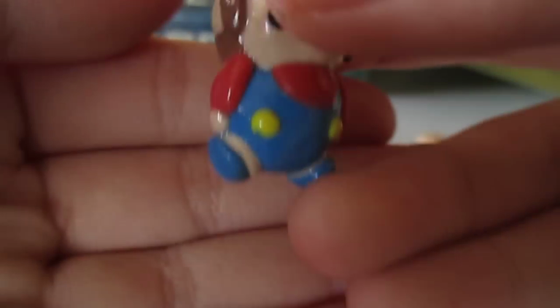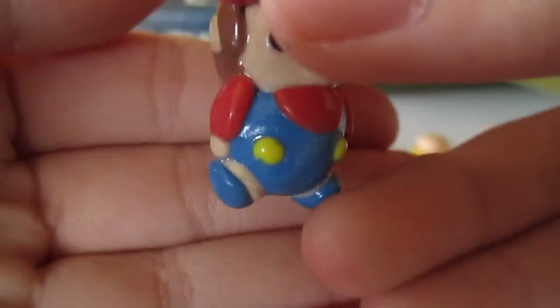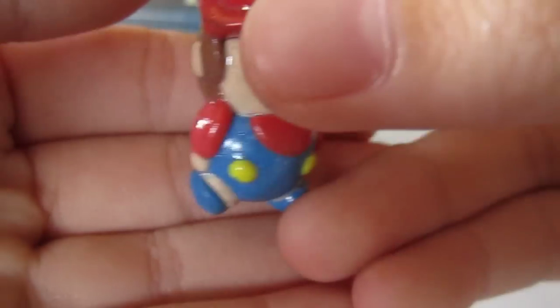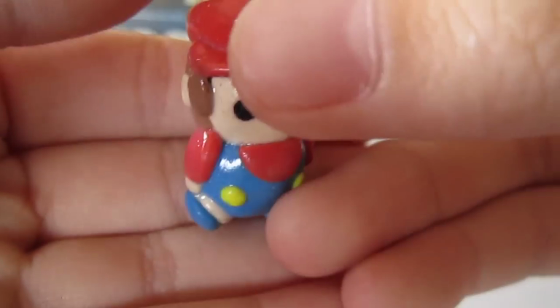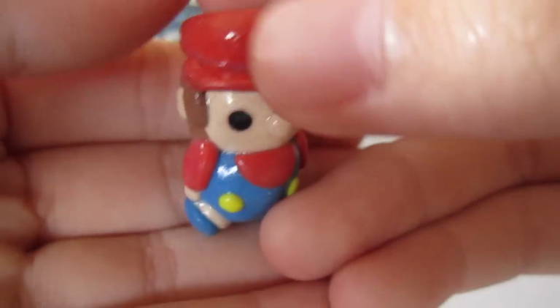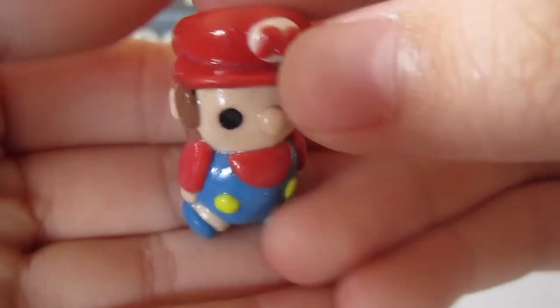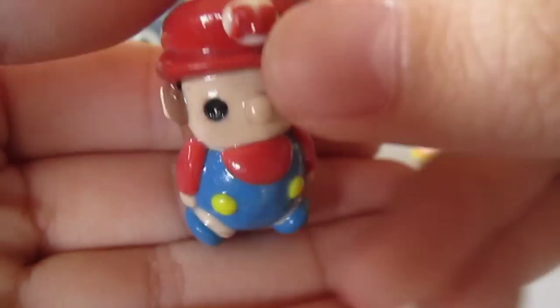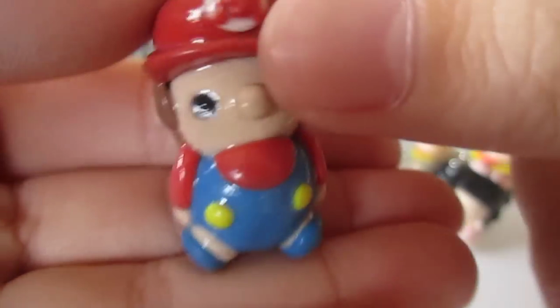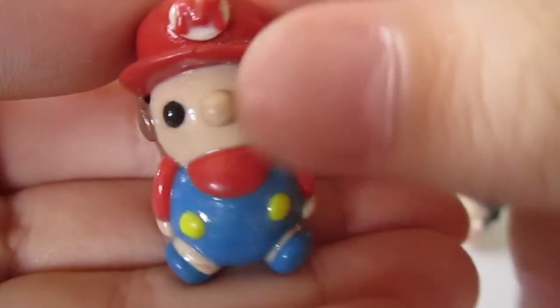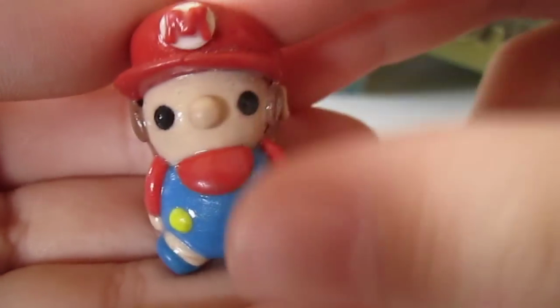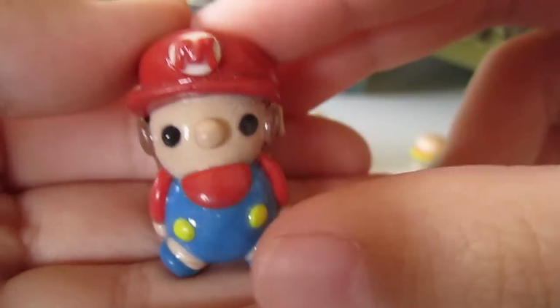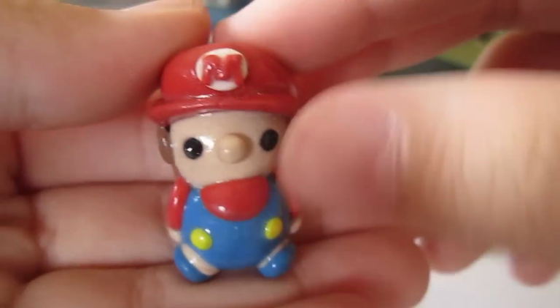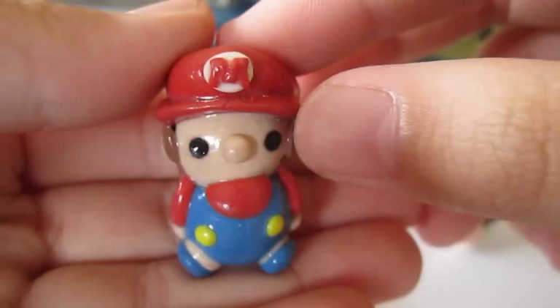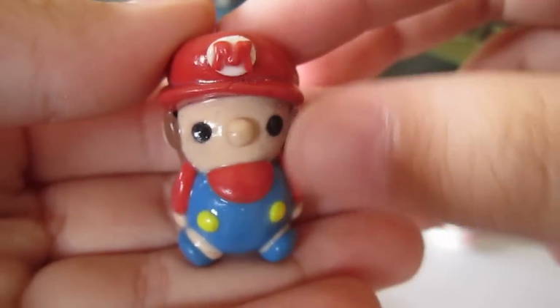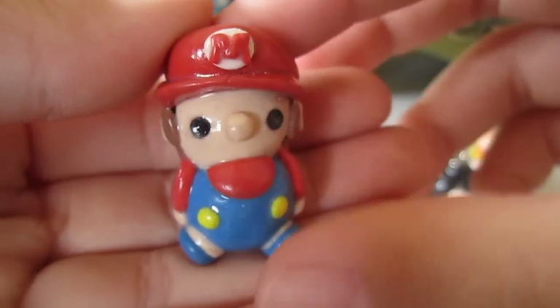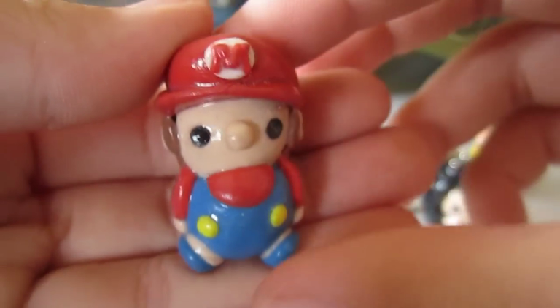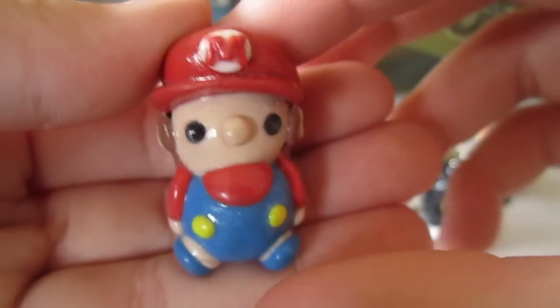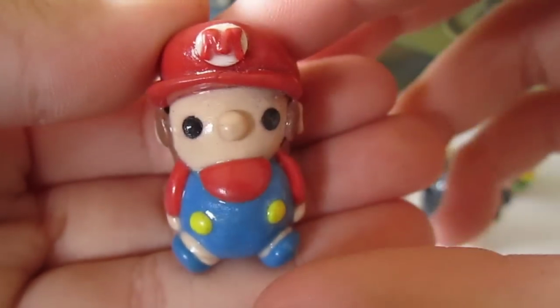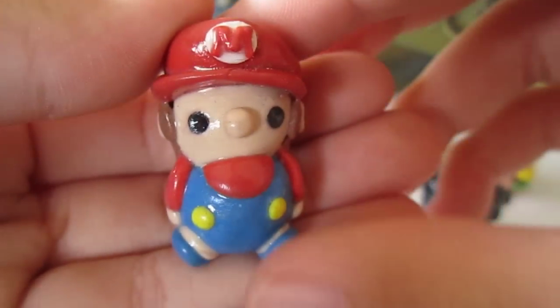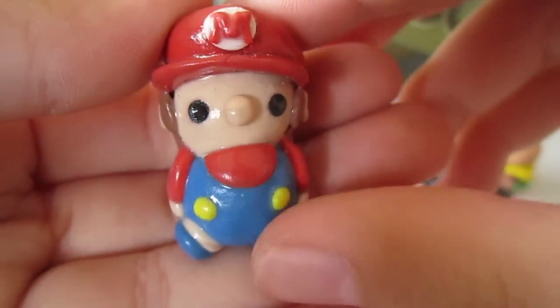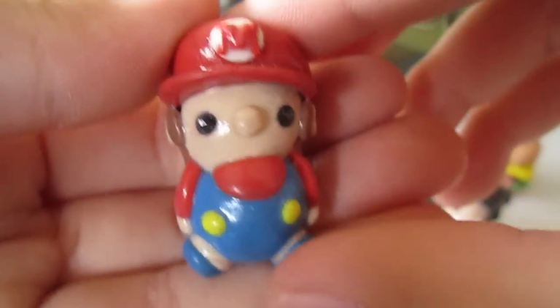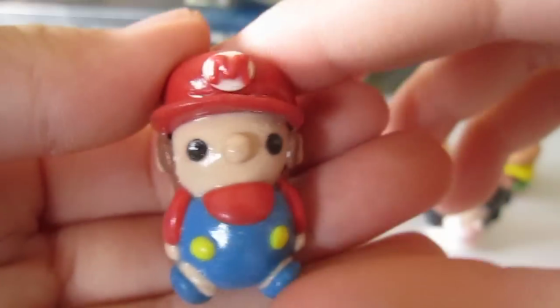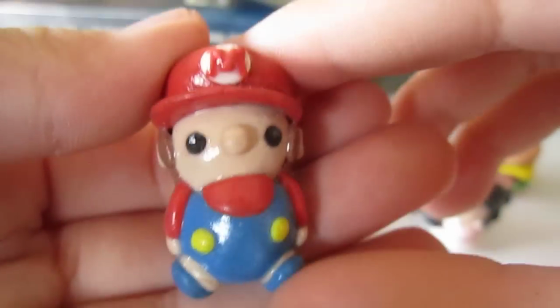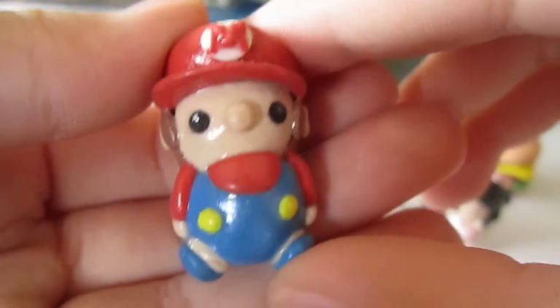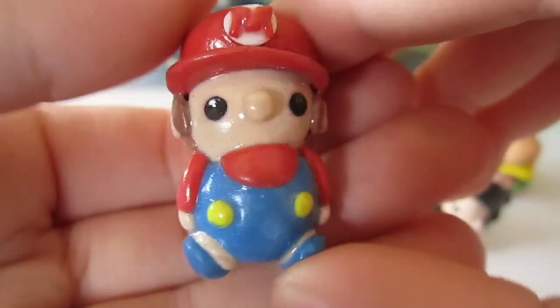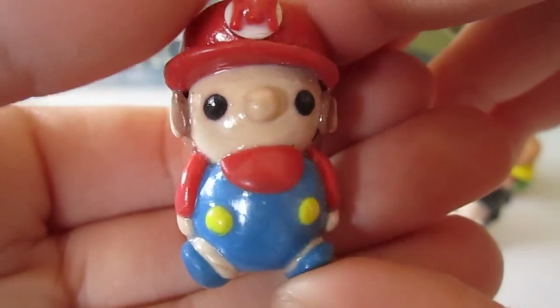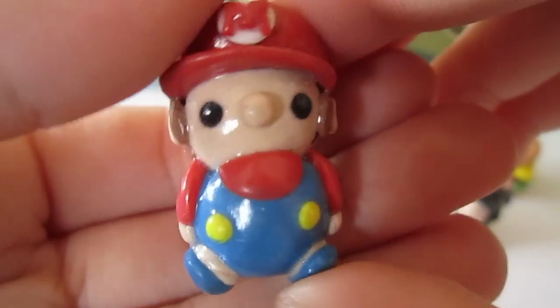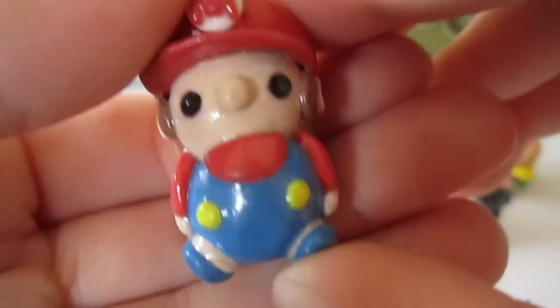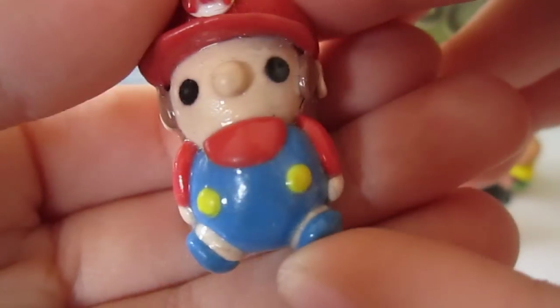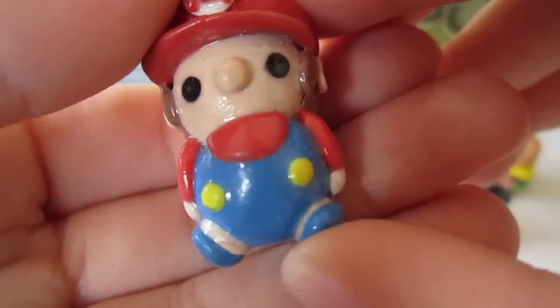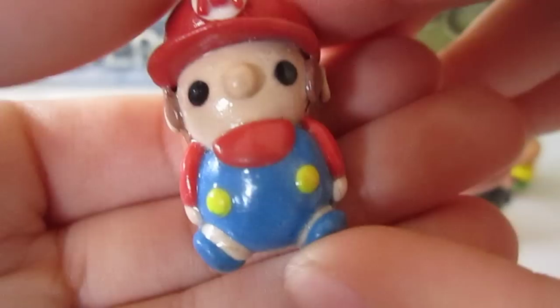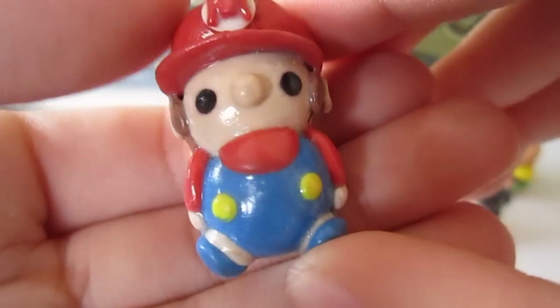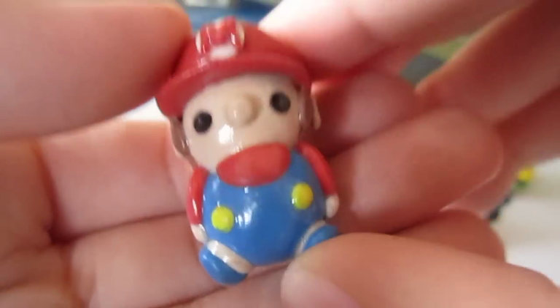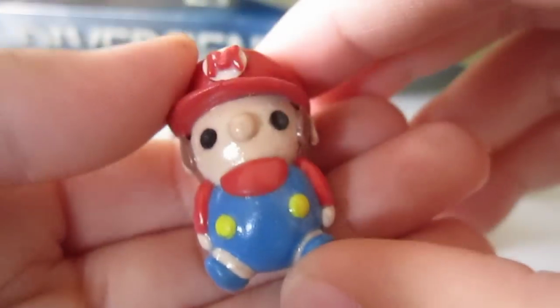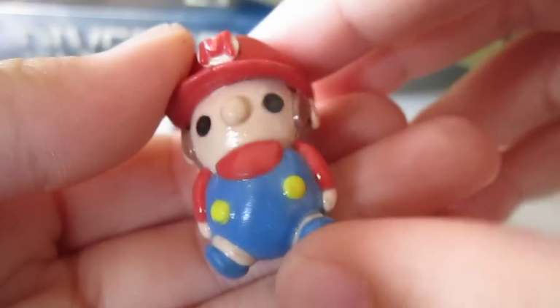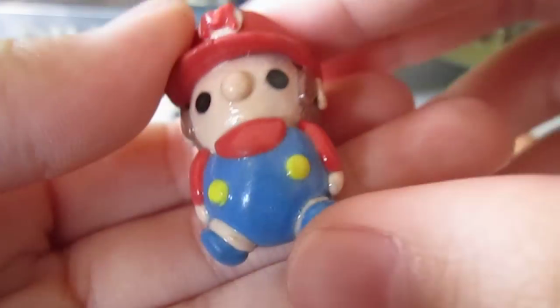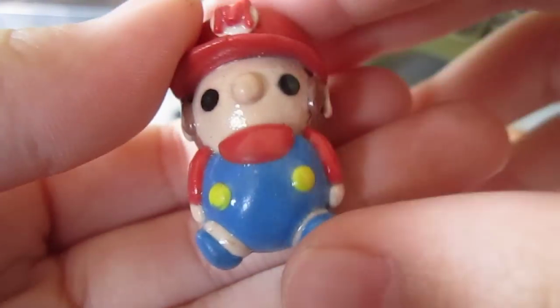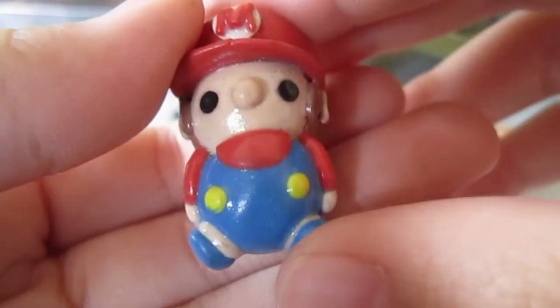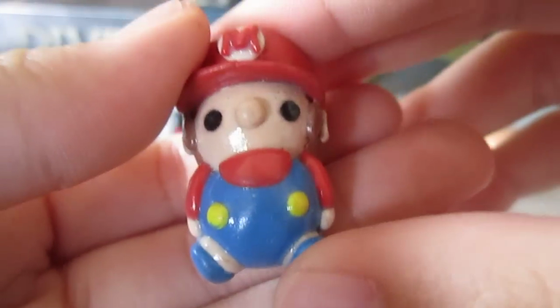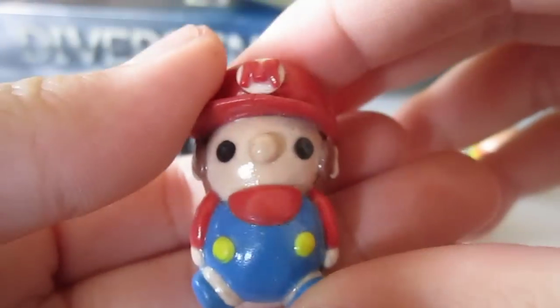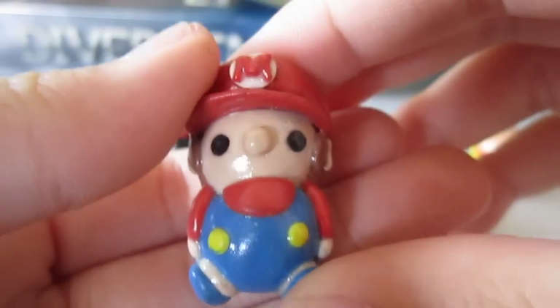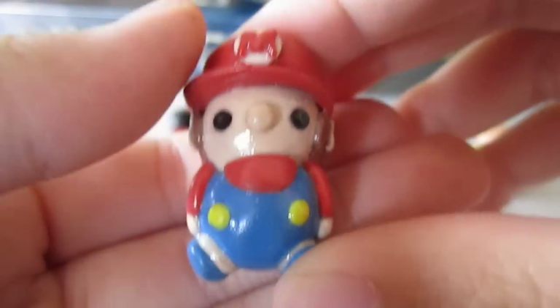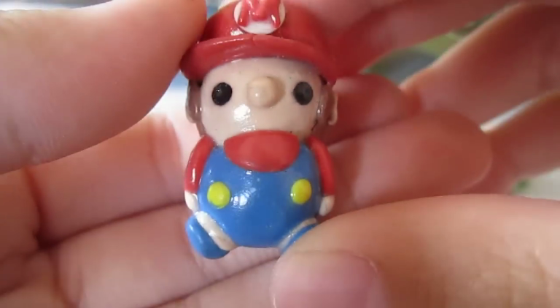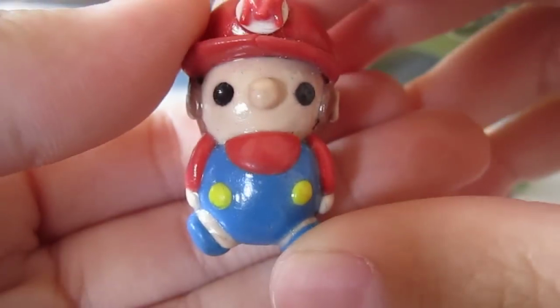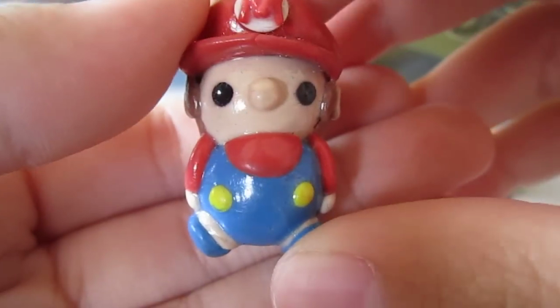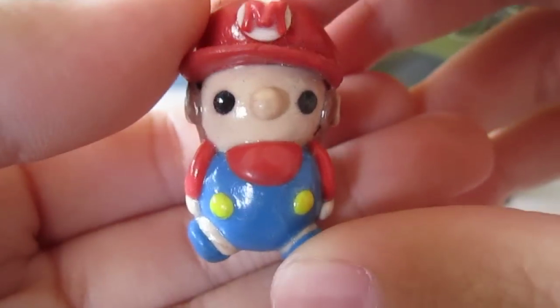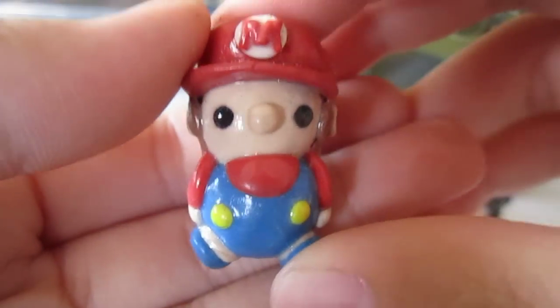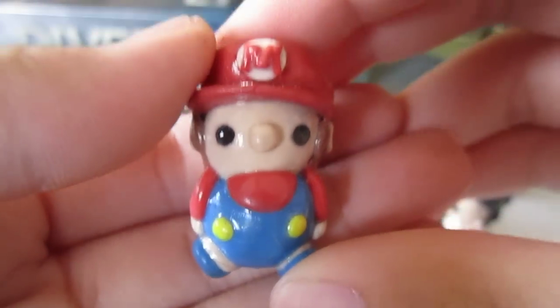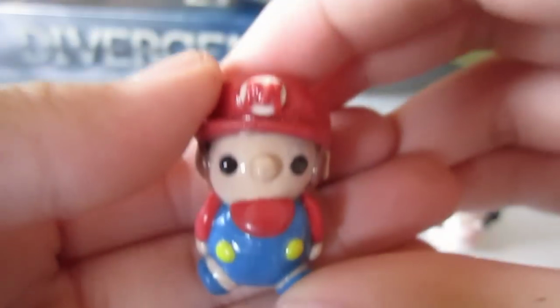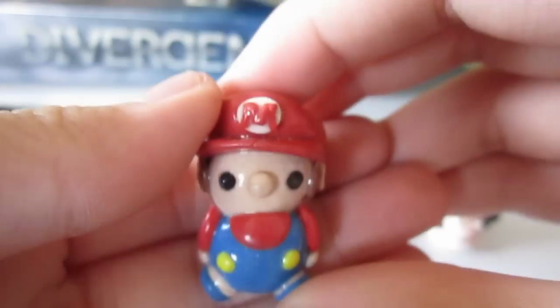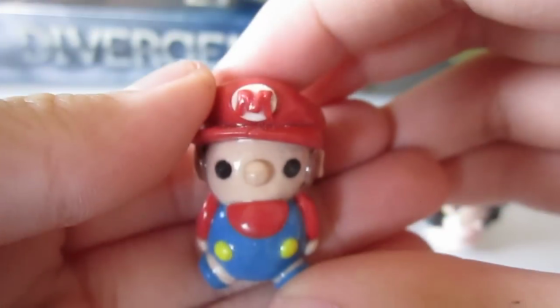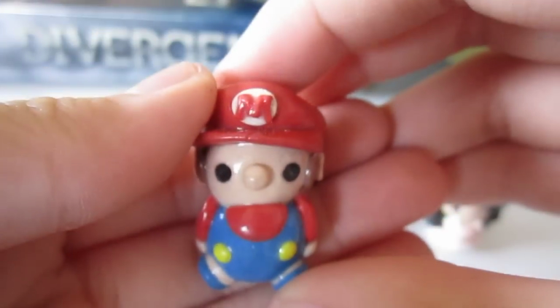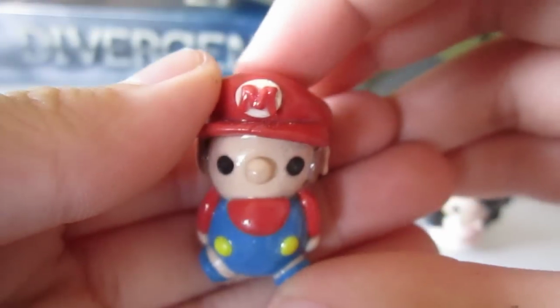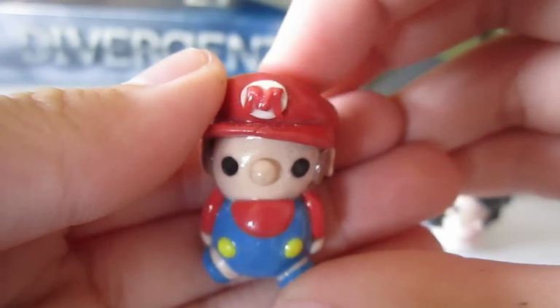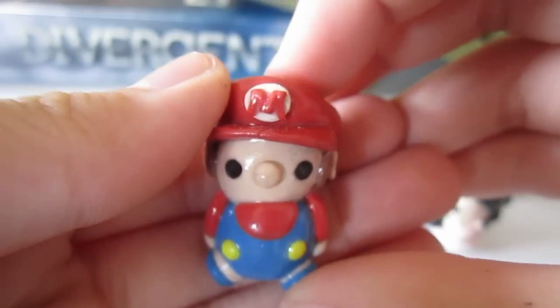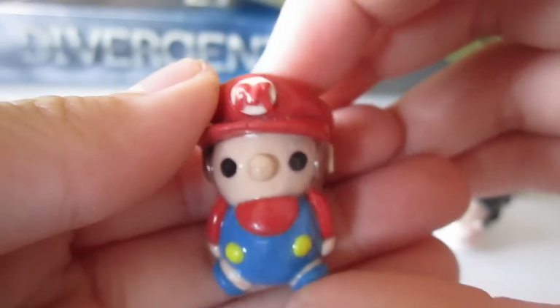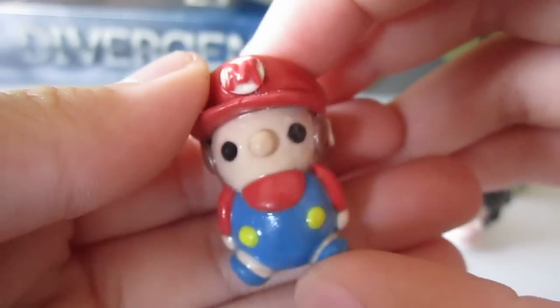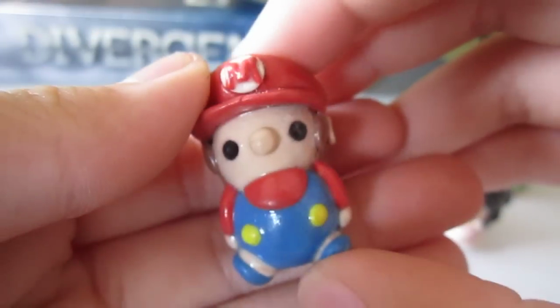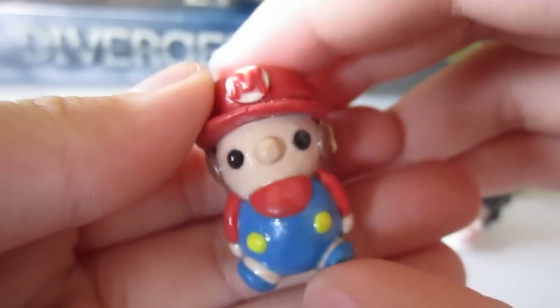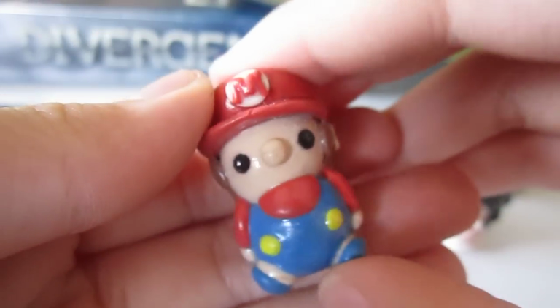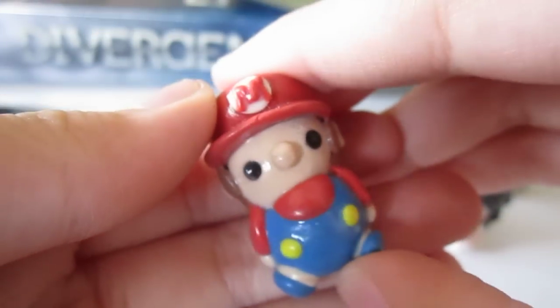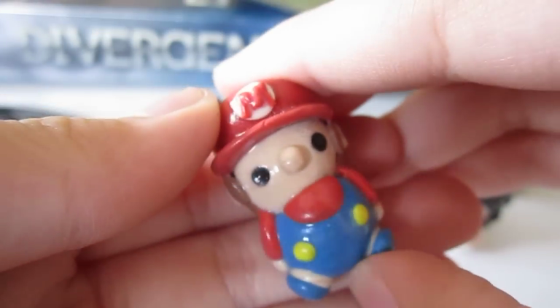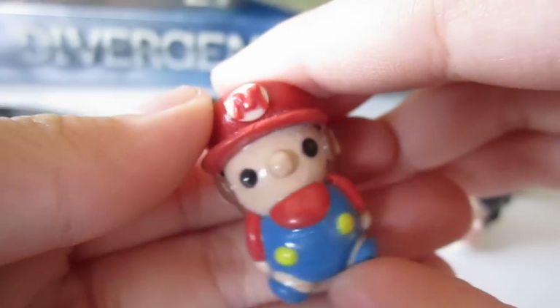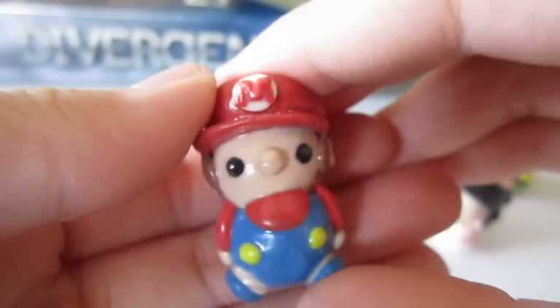Baby Mario chibi, which is inspired by This is Shannon X. I will be linking her channel in the down bar.